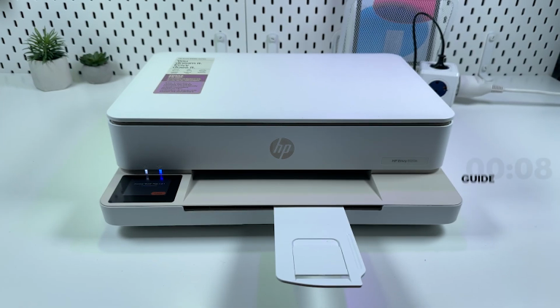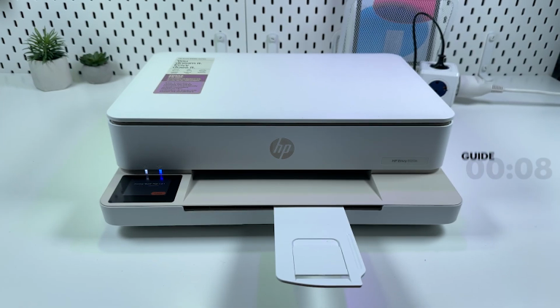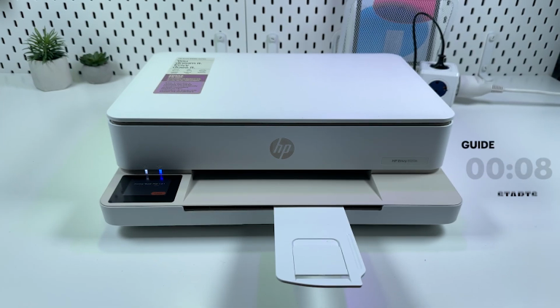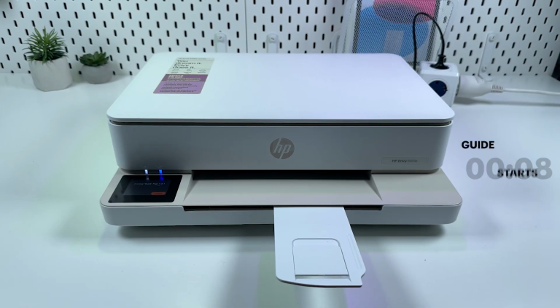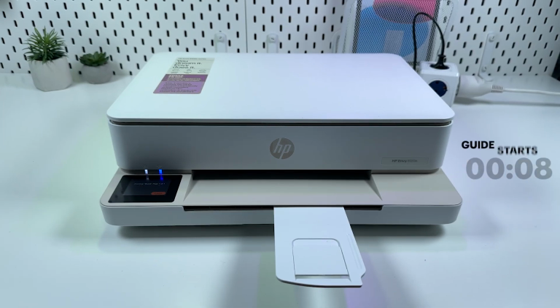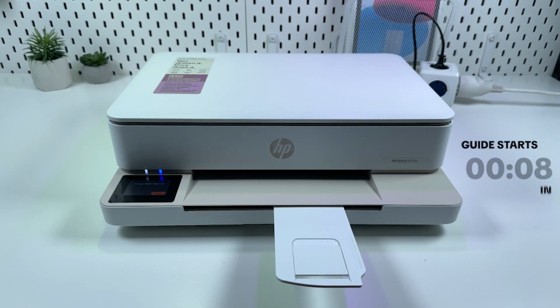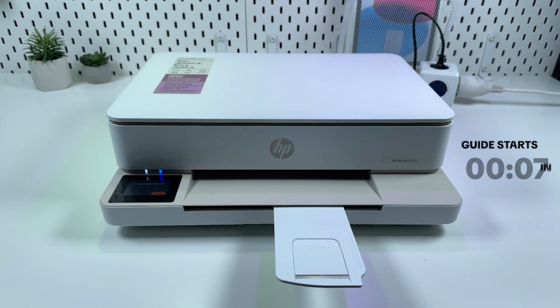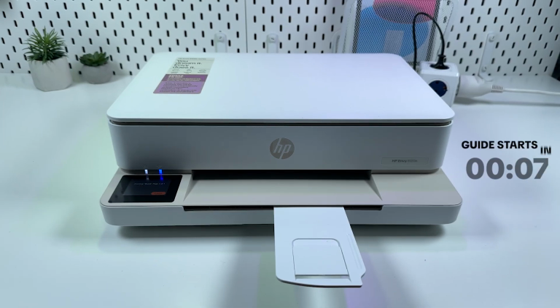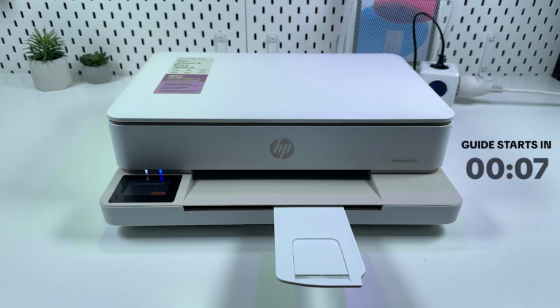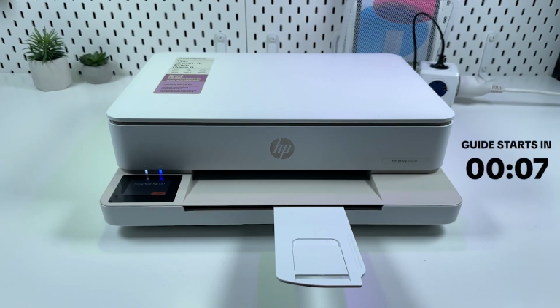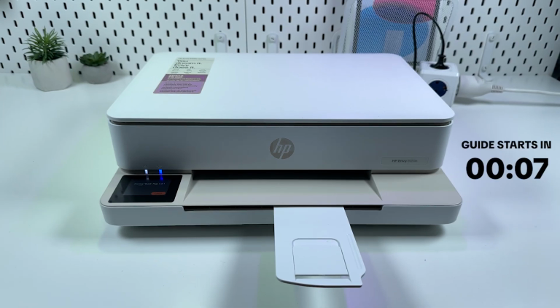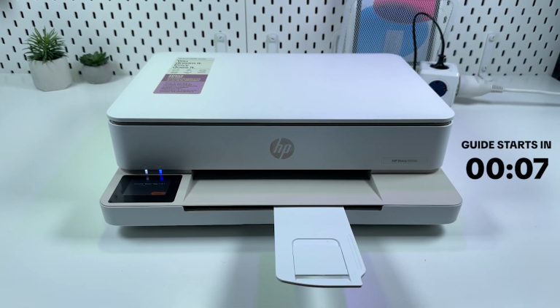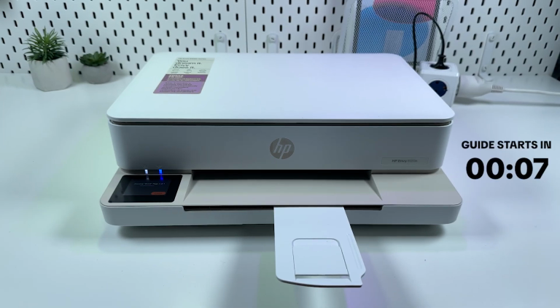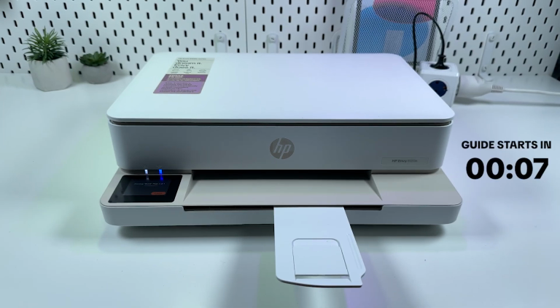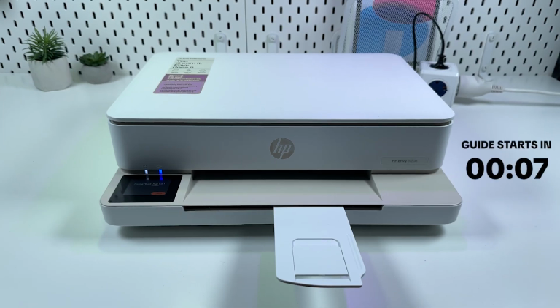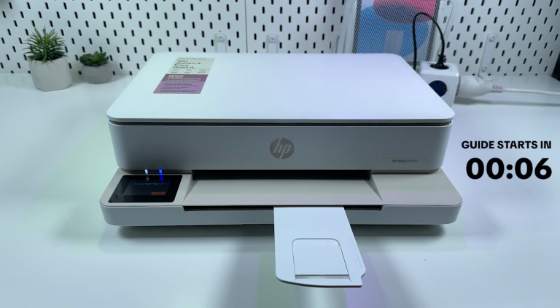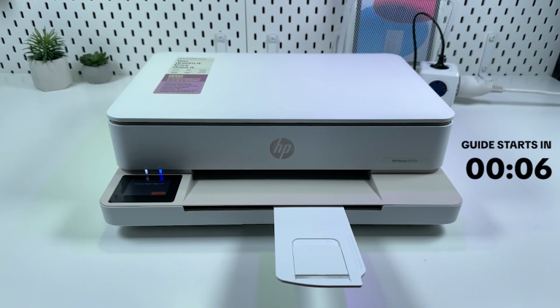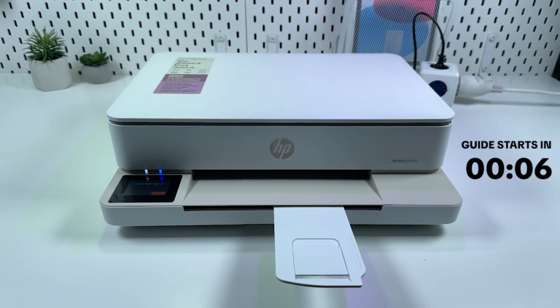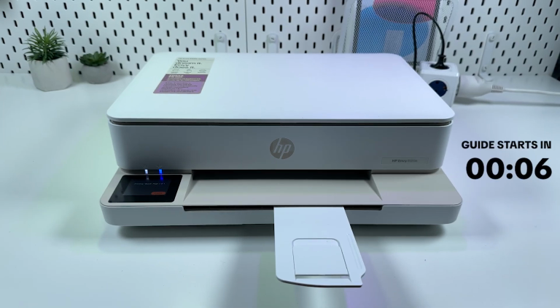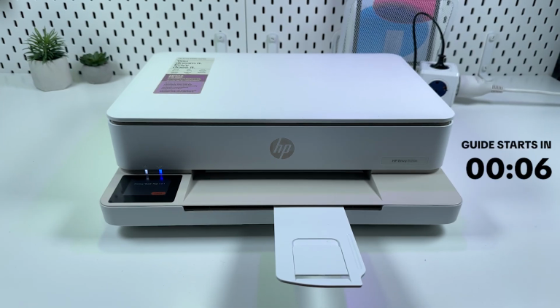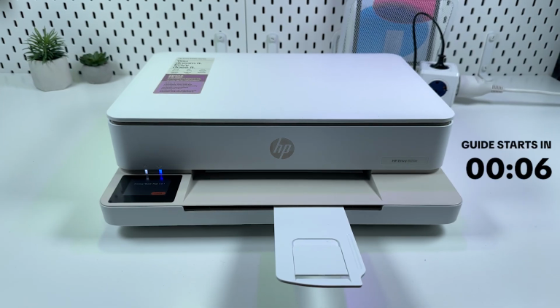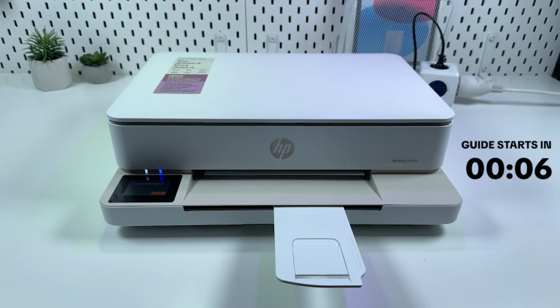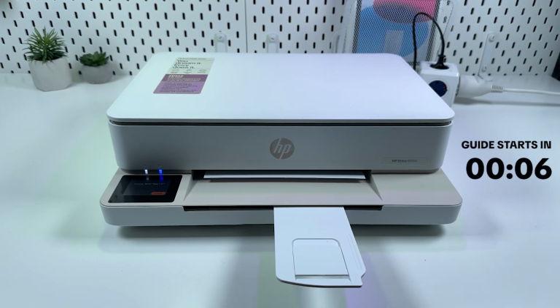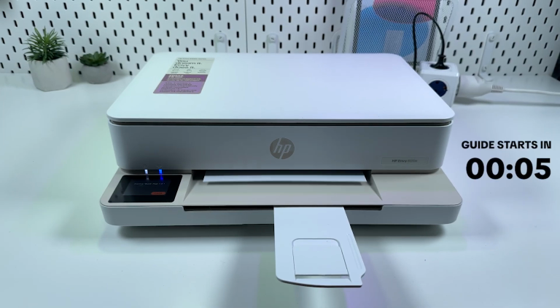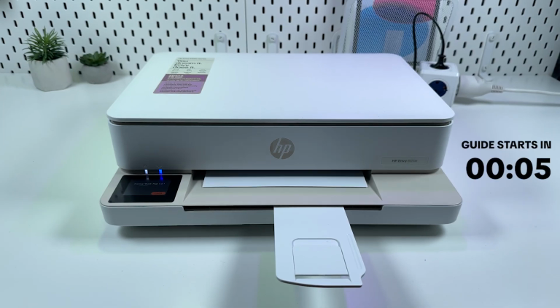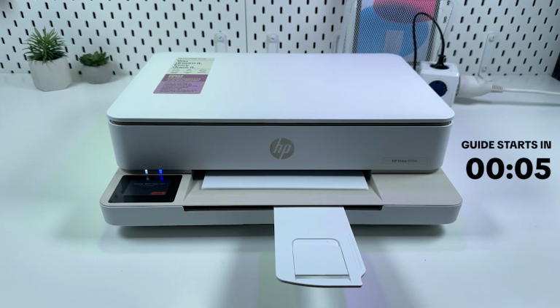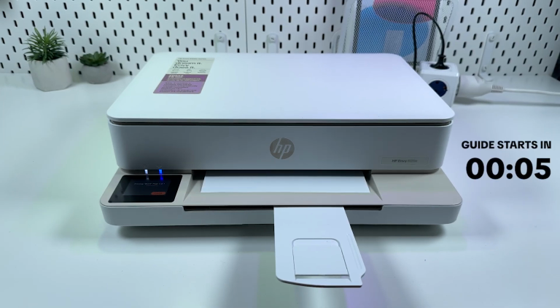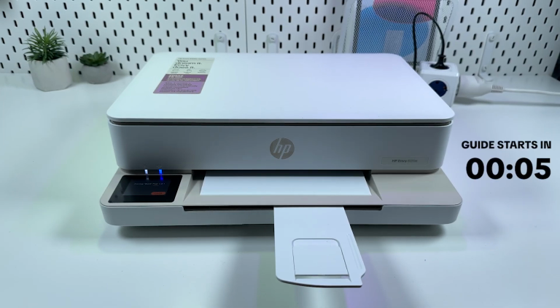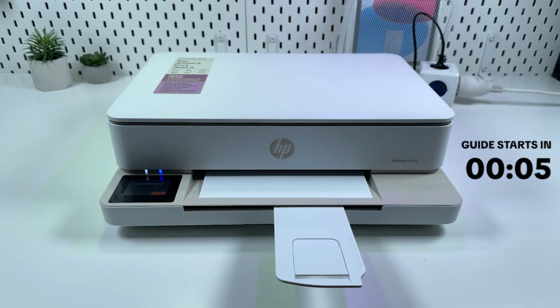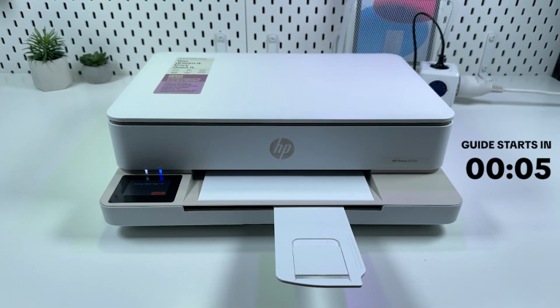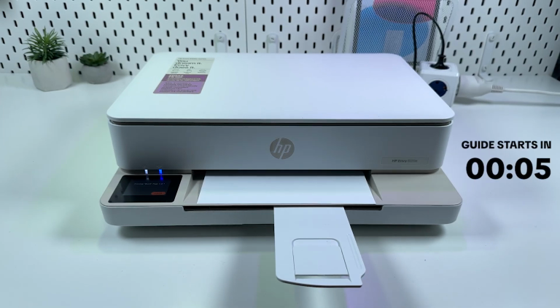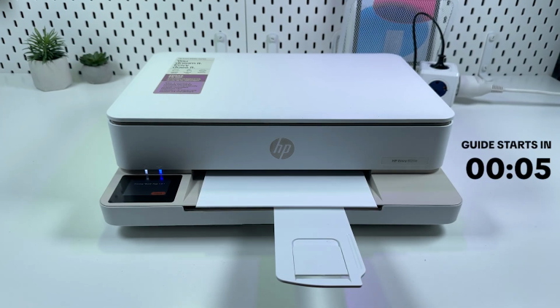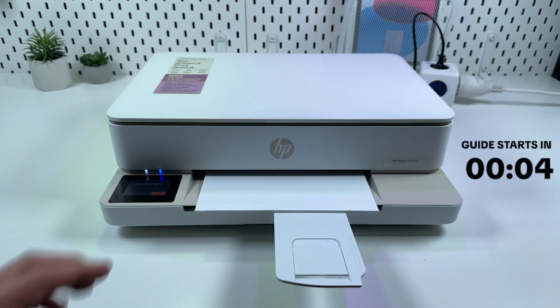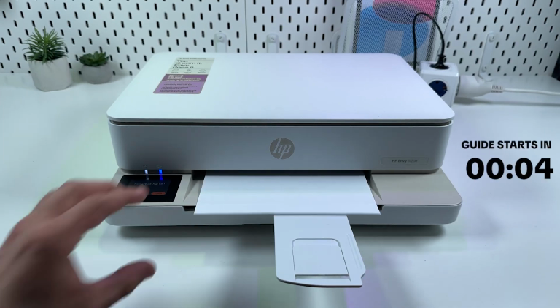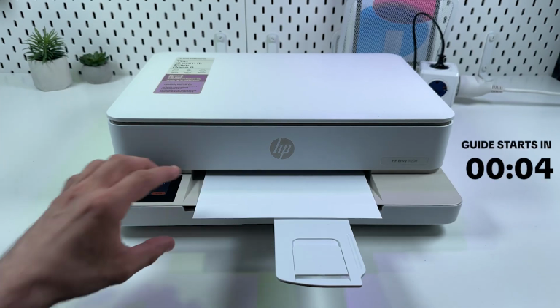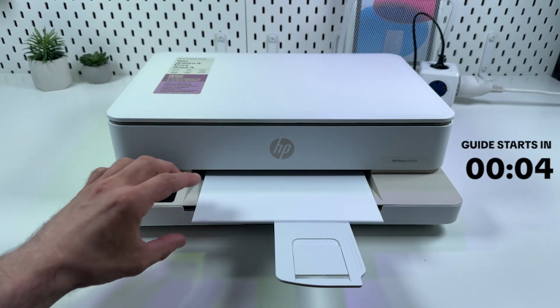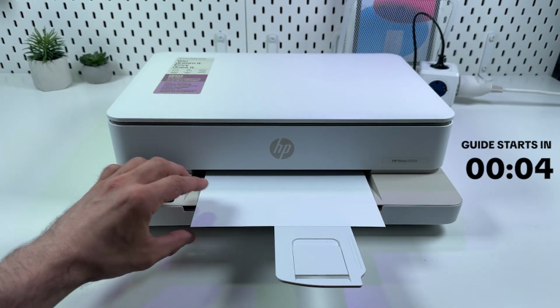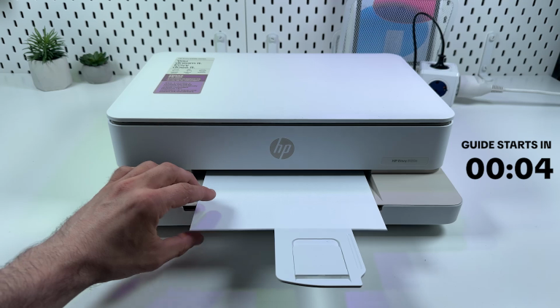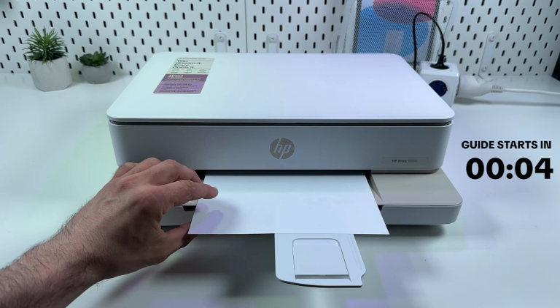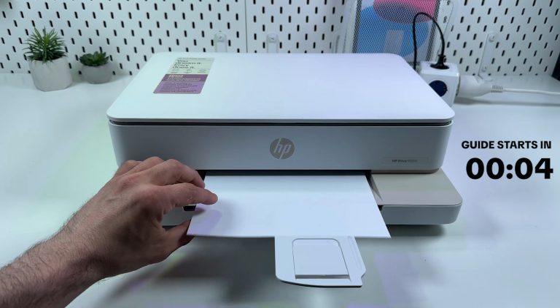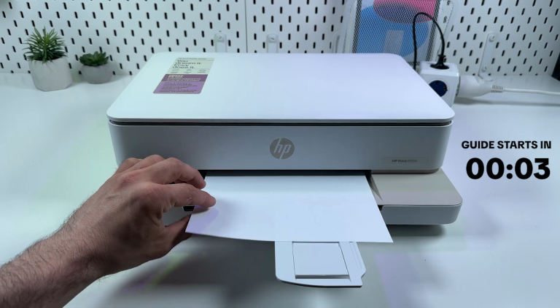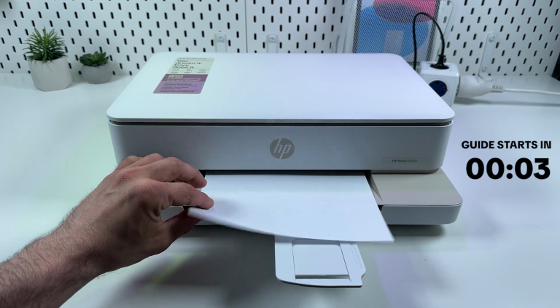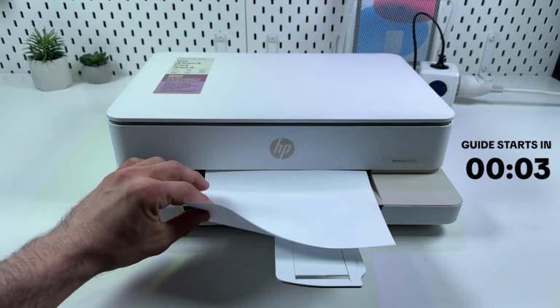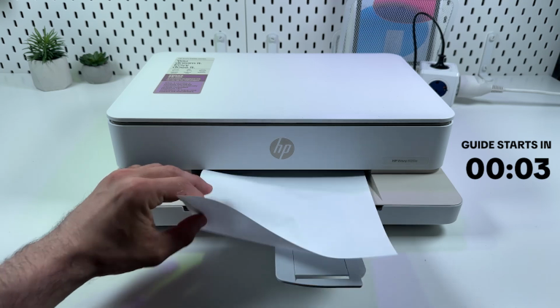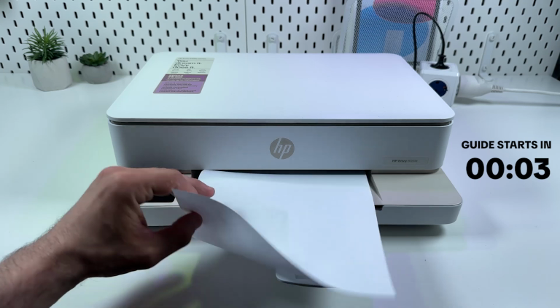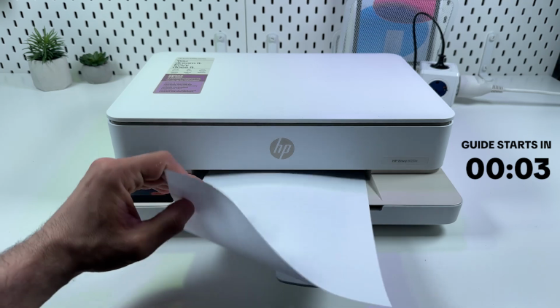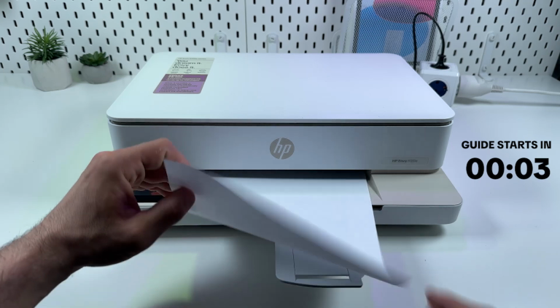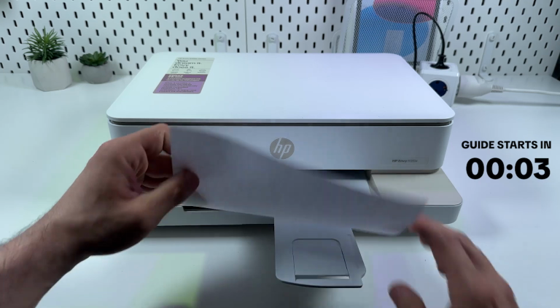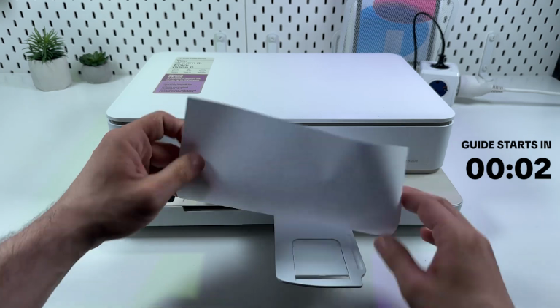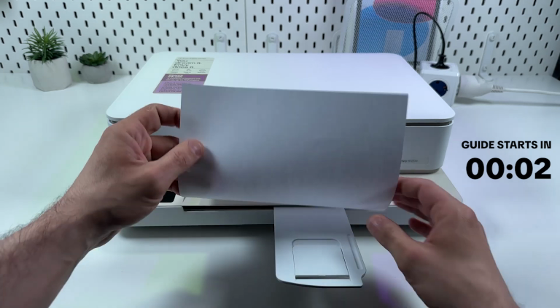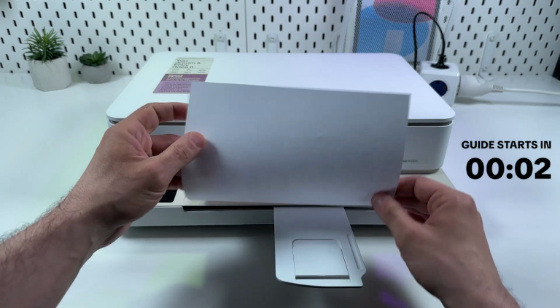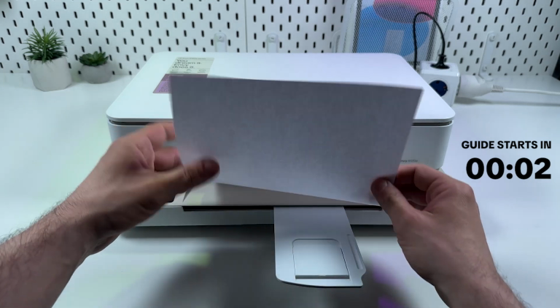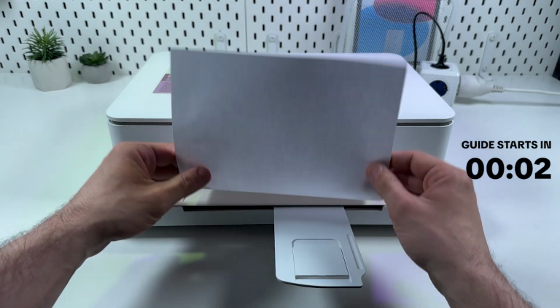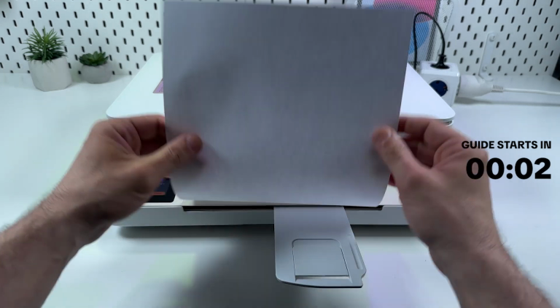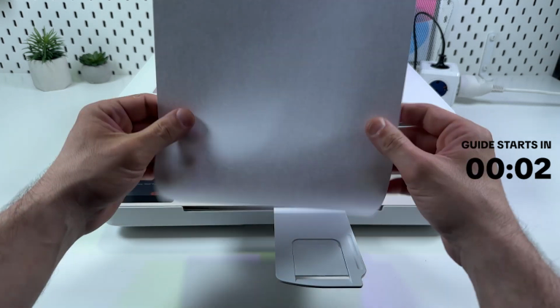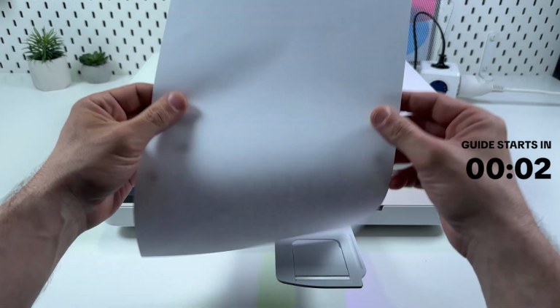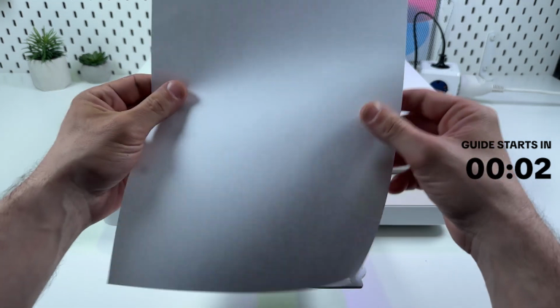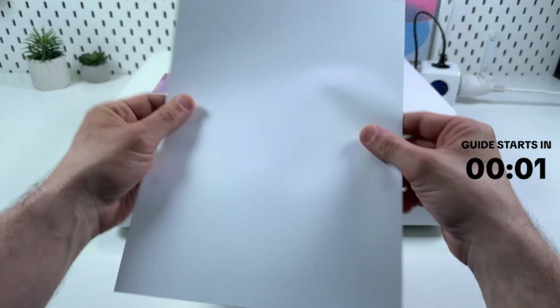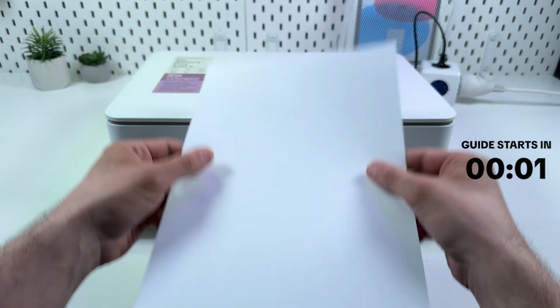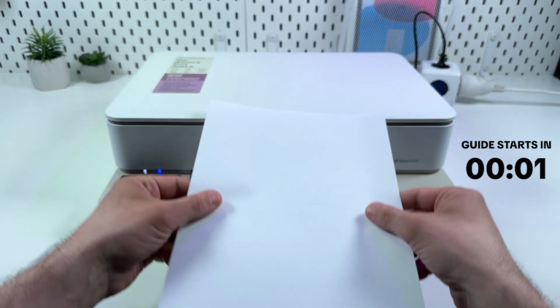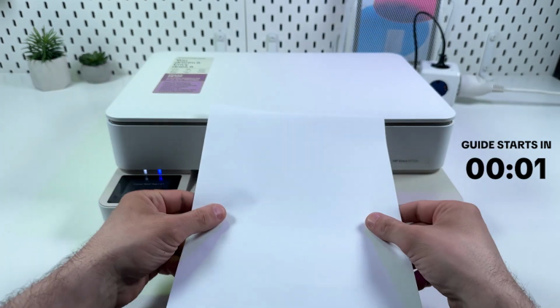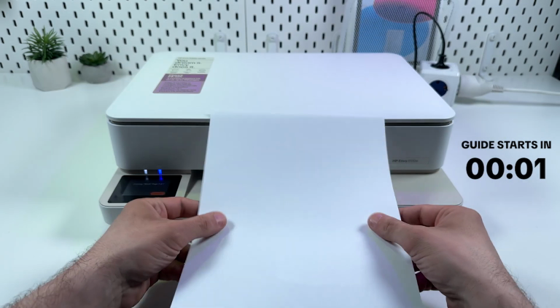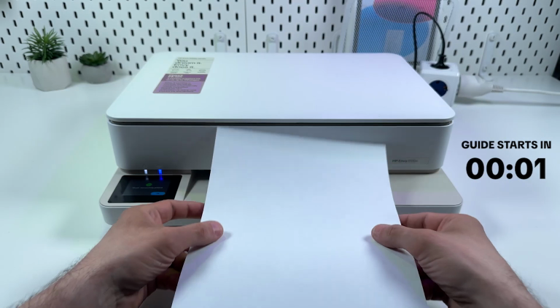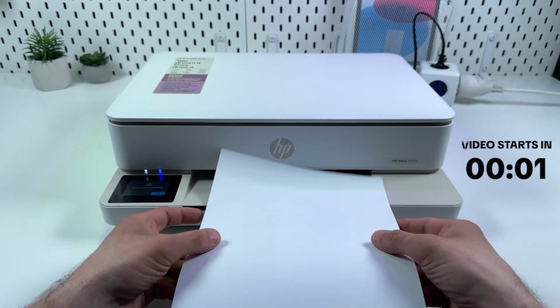Hi everyone! In this video I will show you what to do if HP NY6120E is printing blank pages.